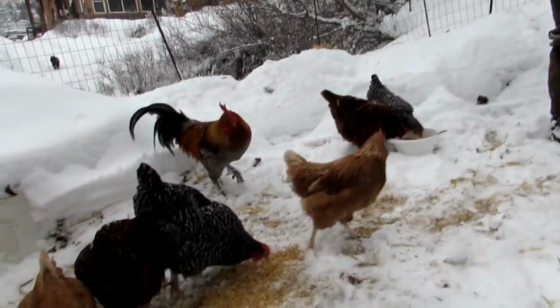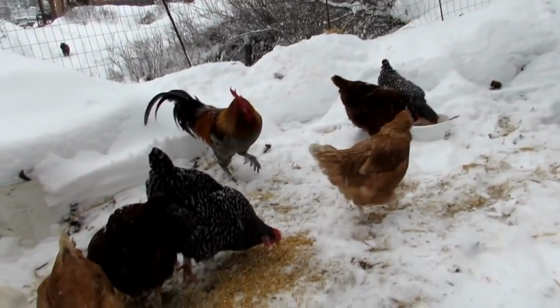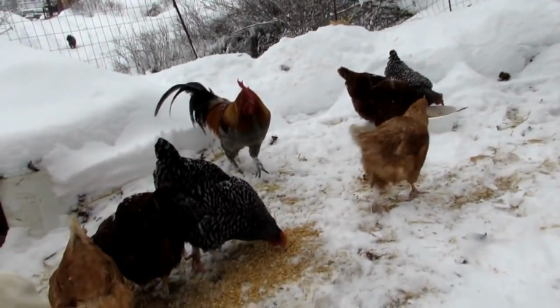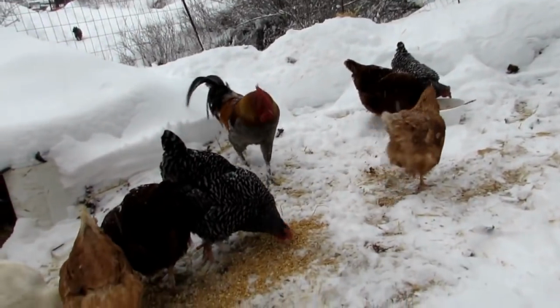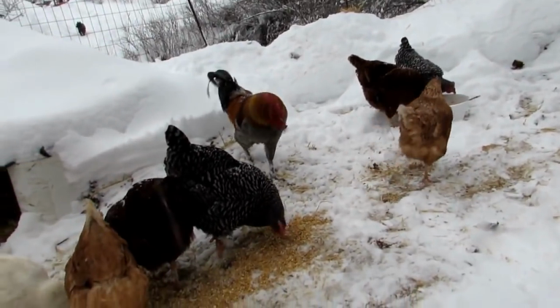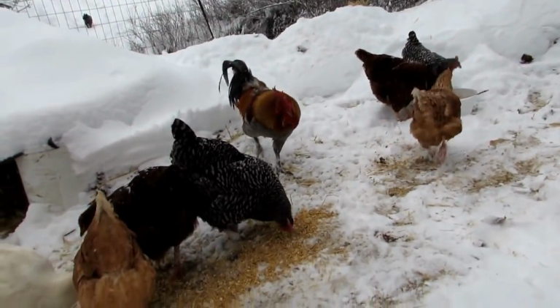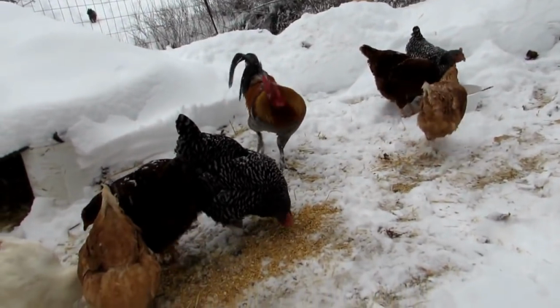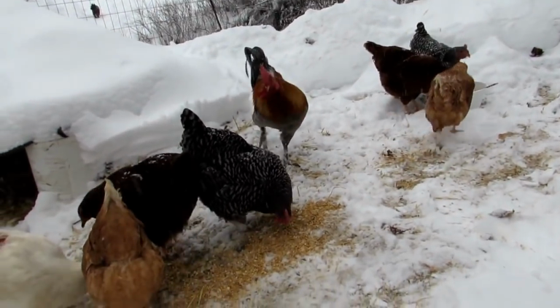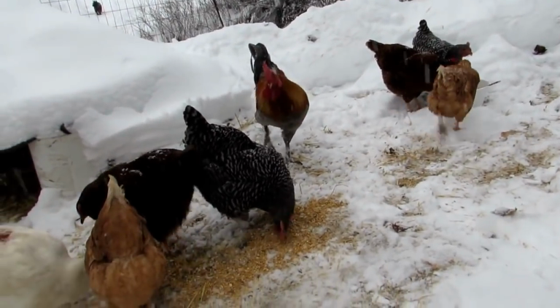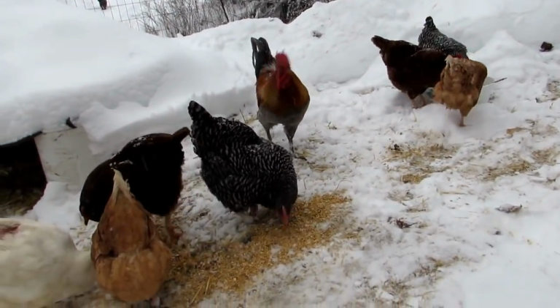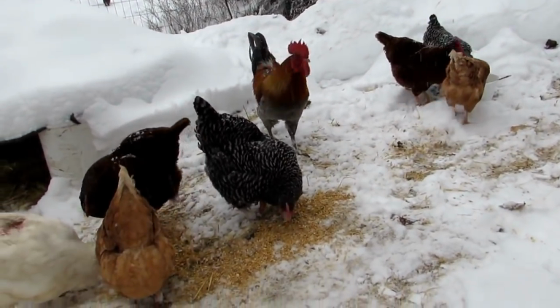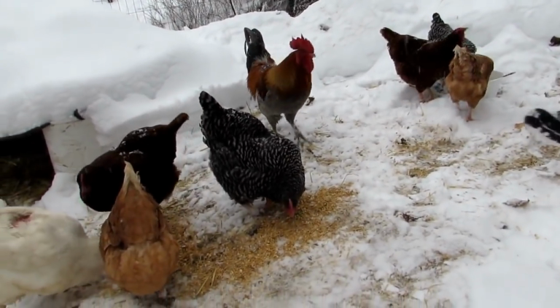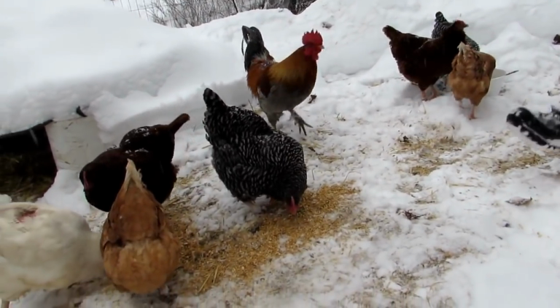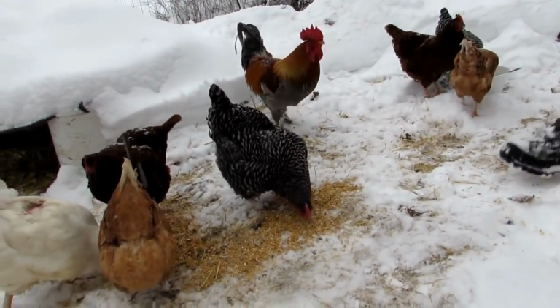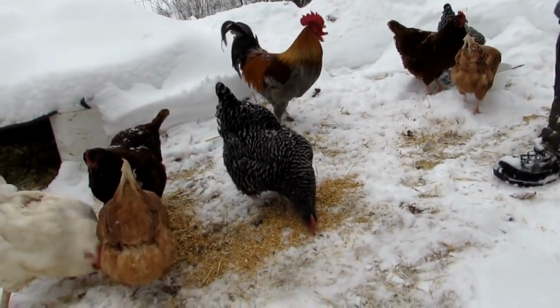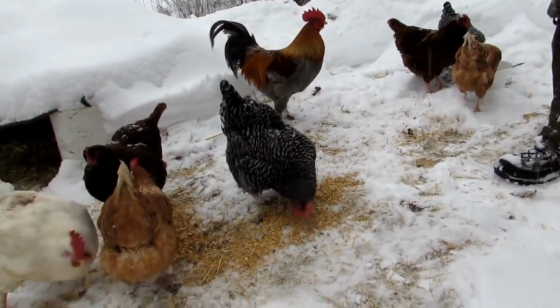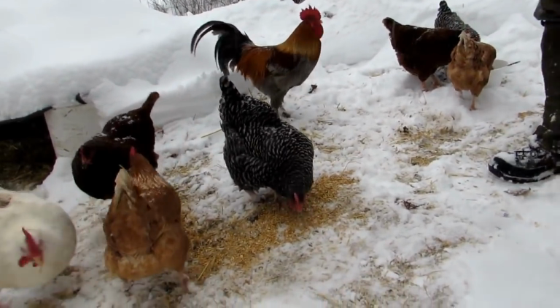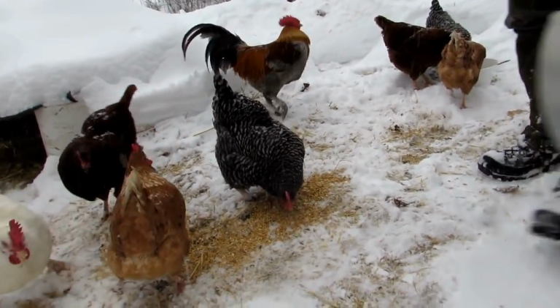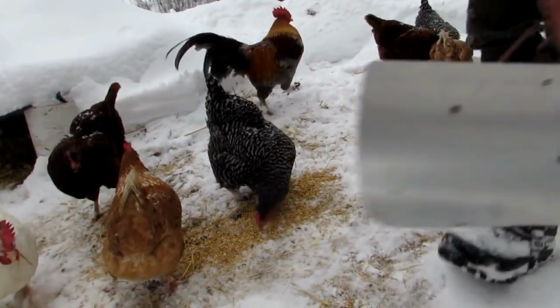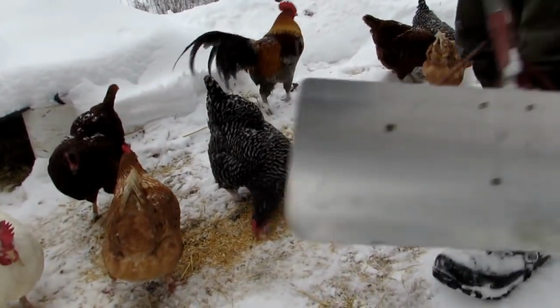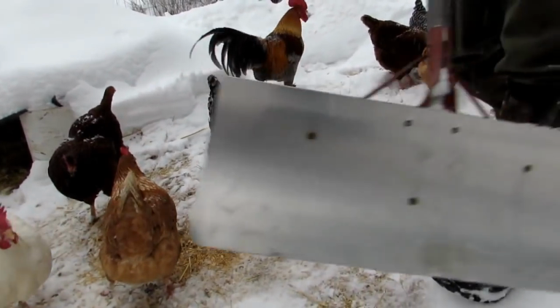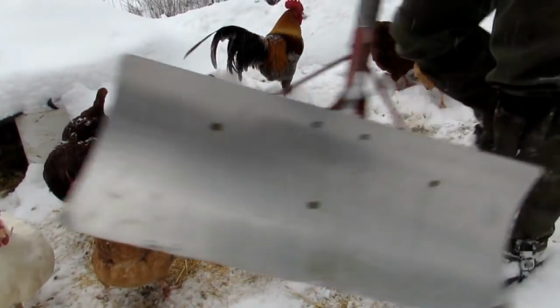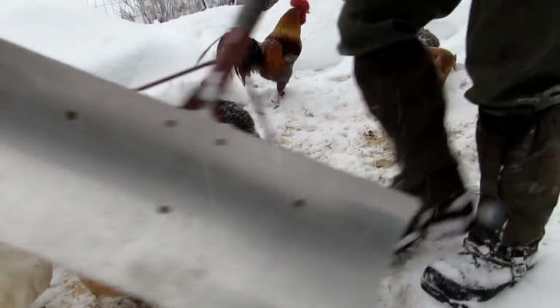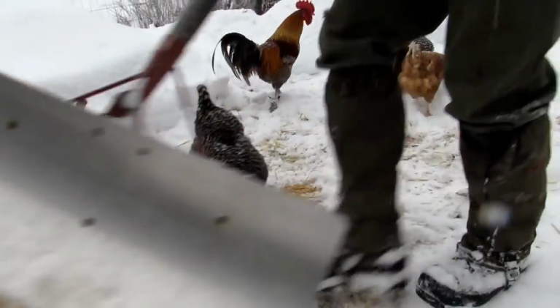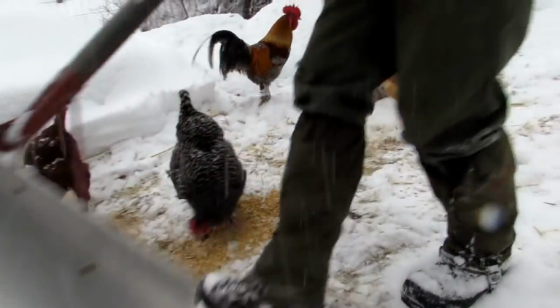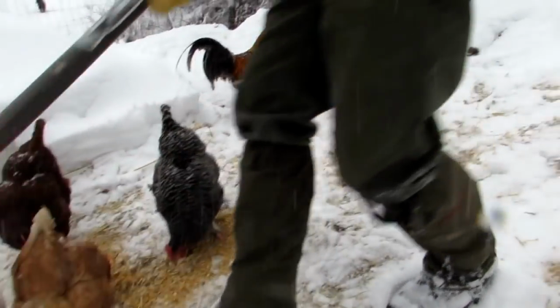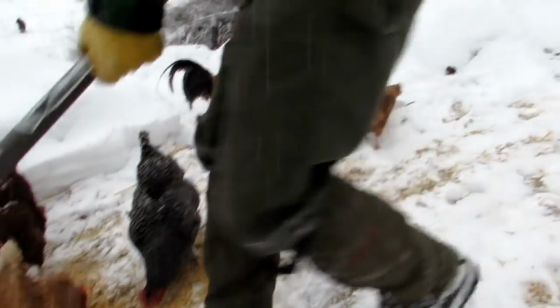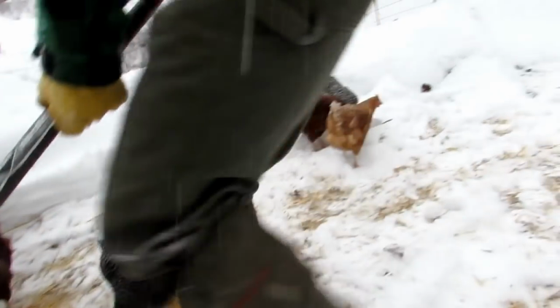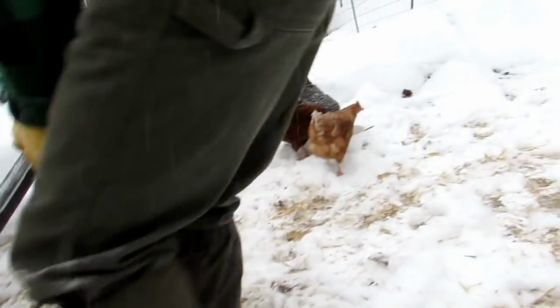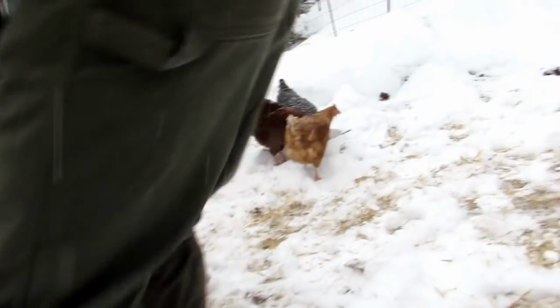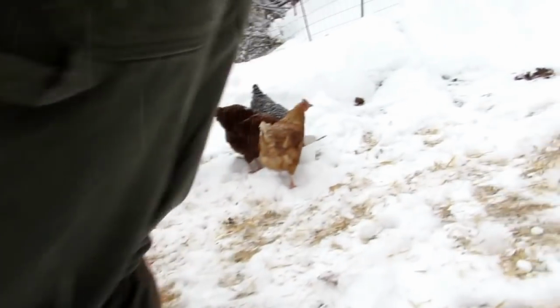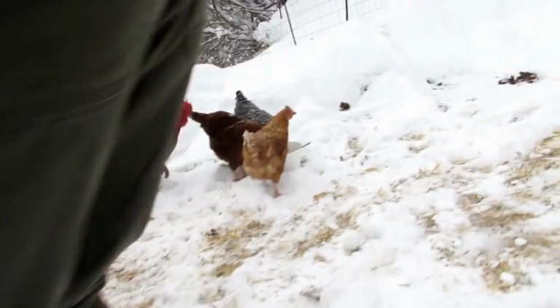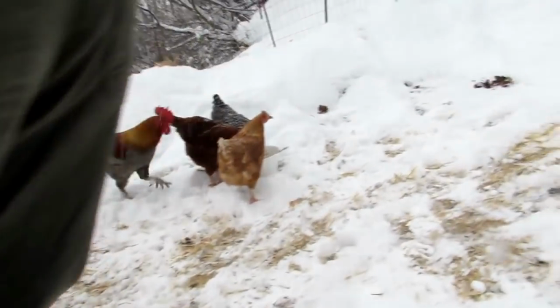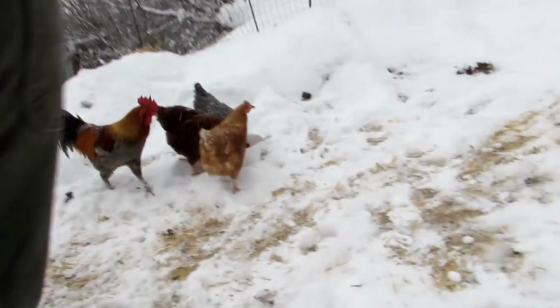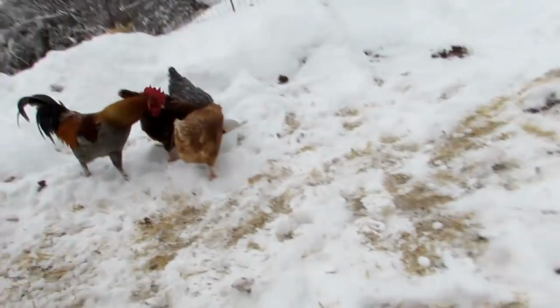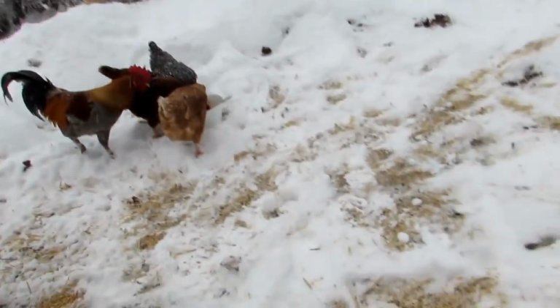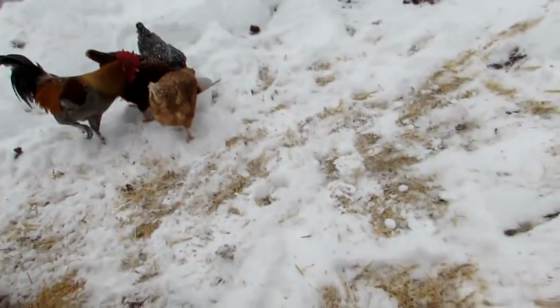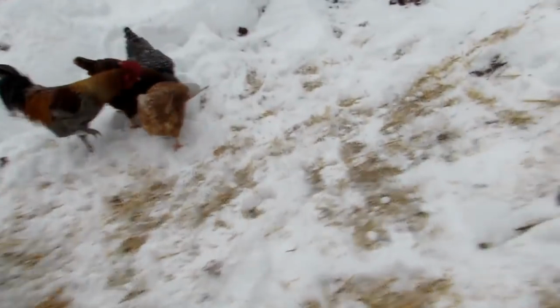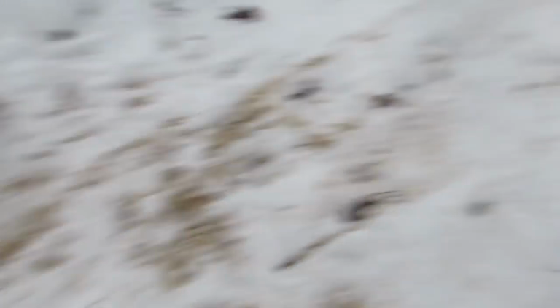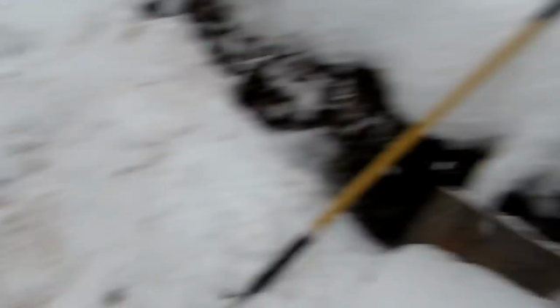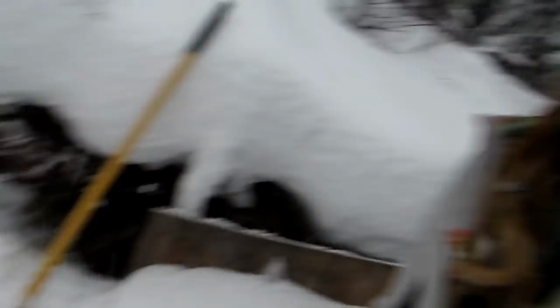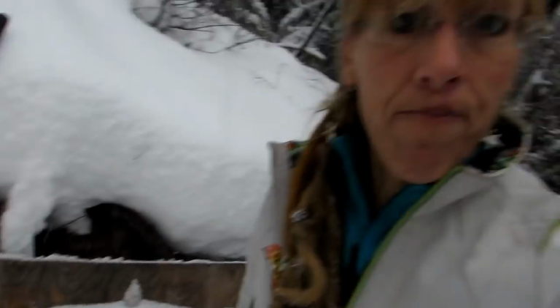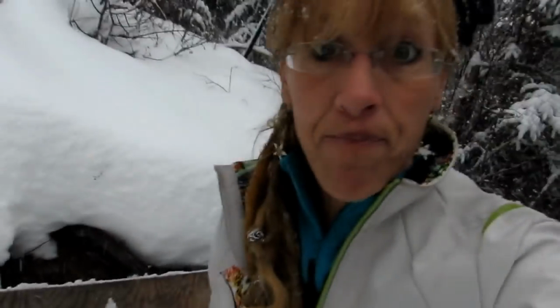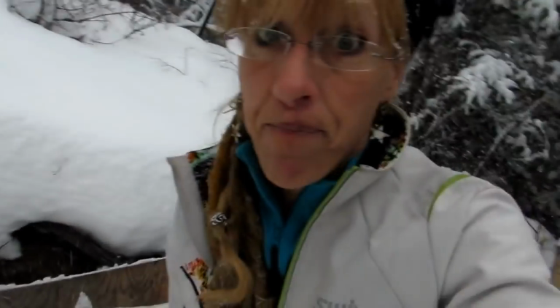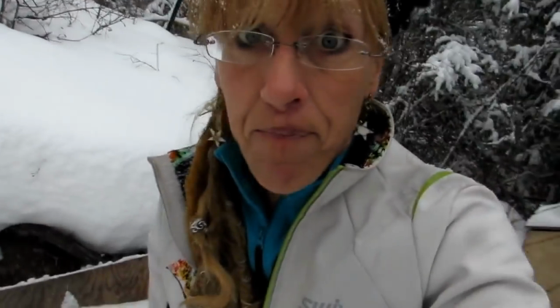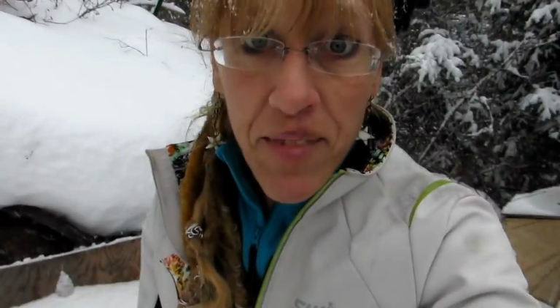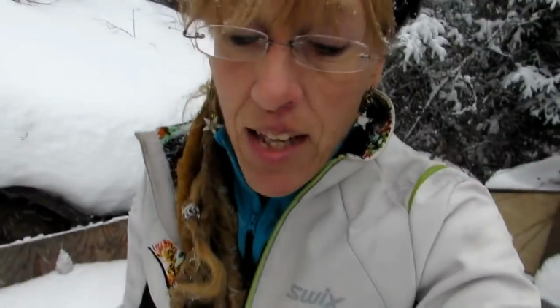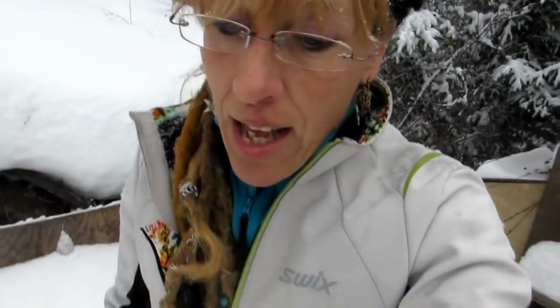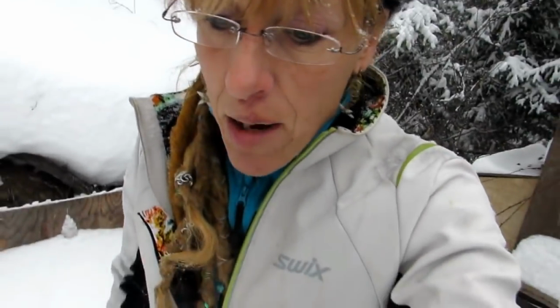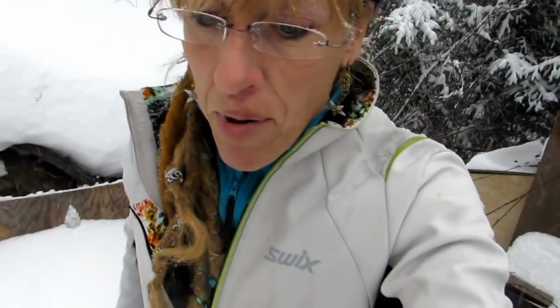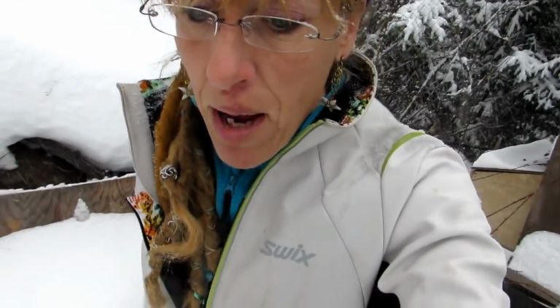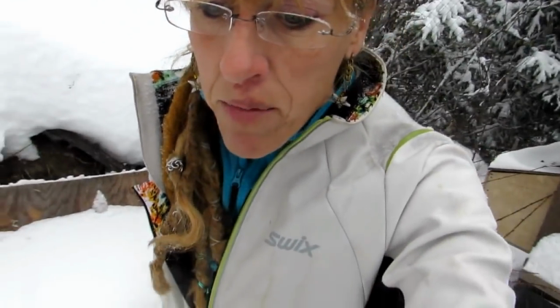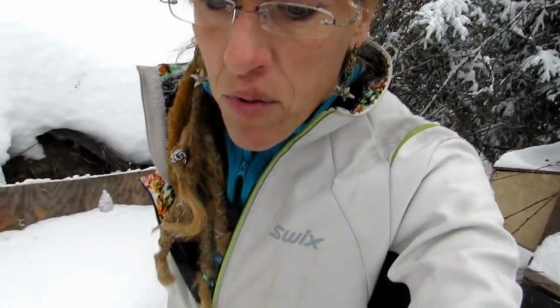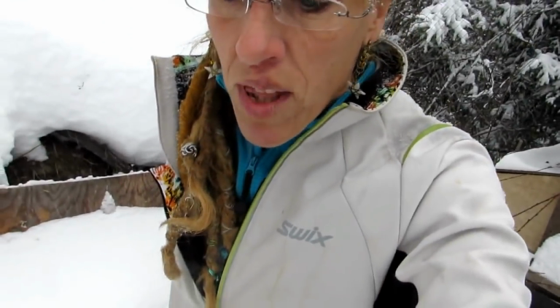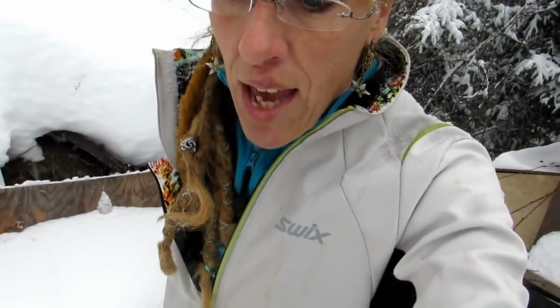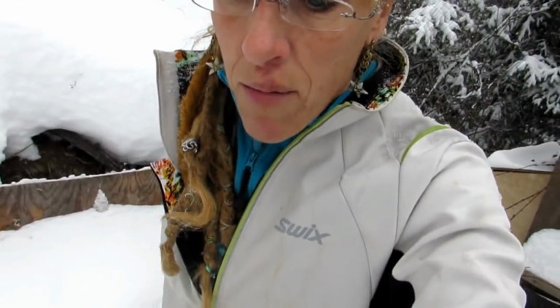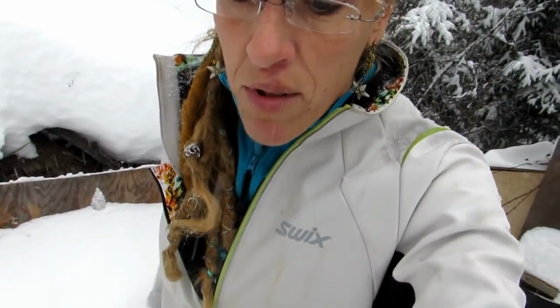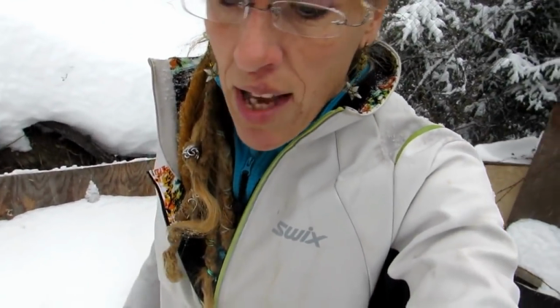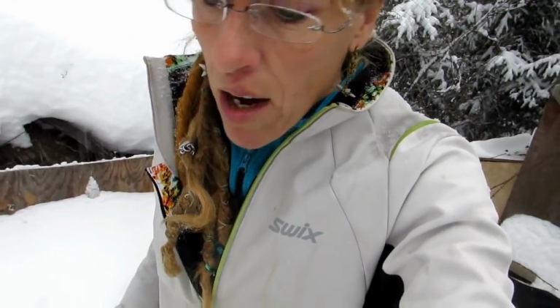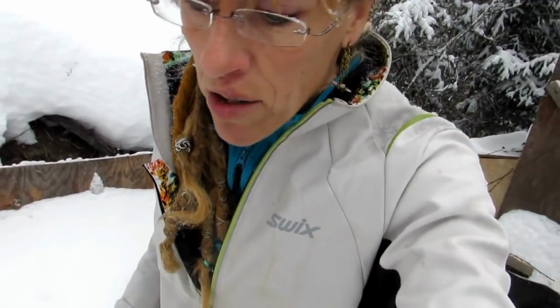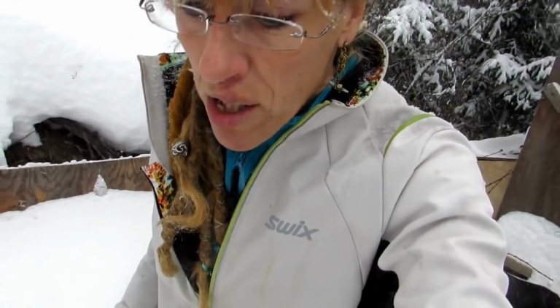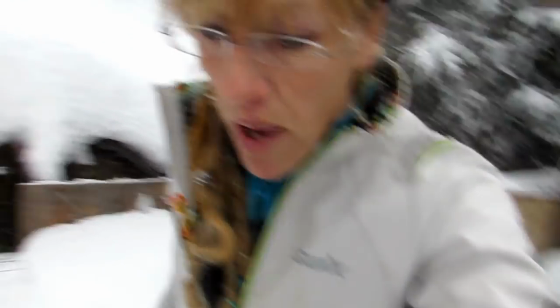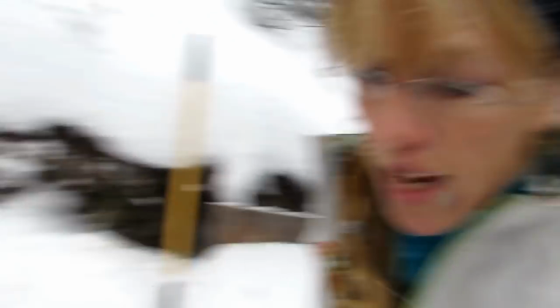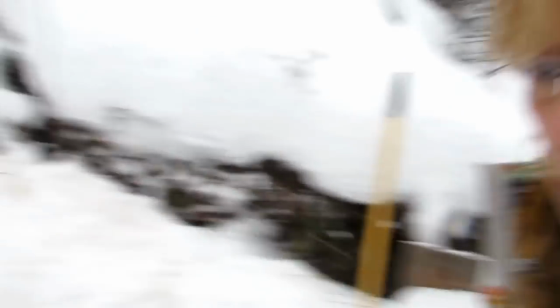She also talked about making sure that if you're going to have animals, make sure they're spayed. There are a lot of problems with animals that aren't spayed.